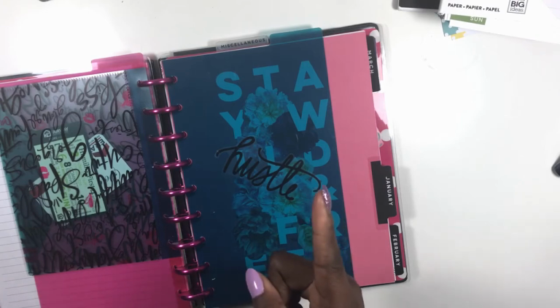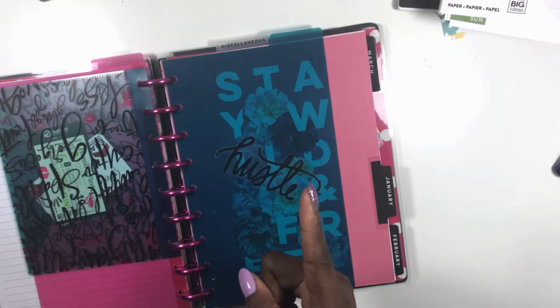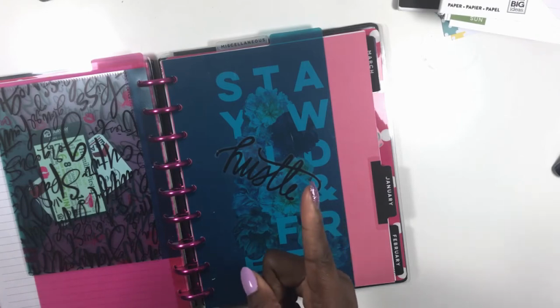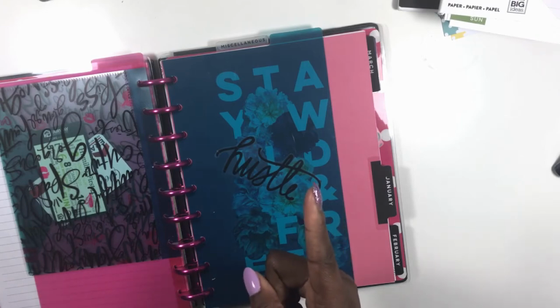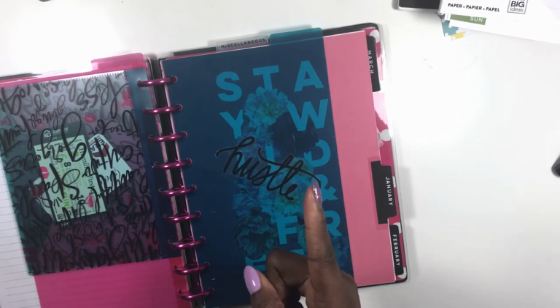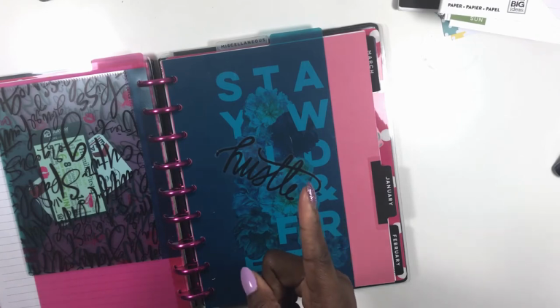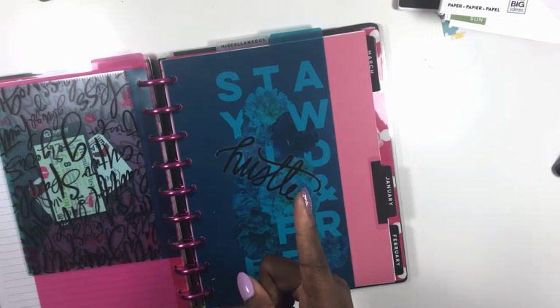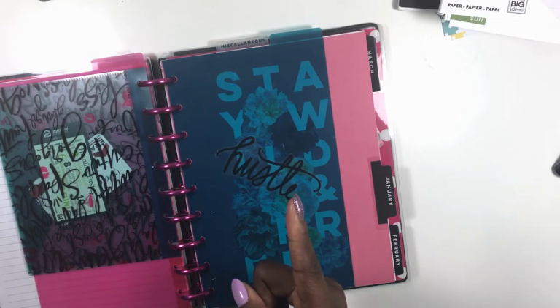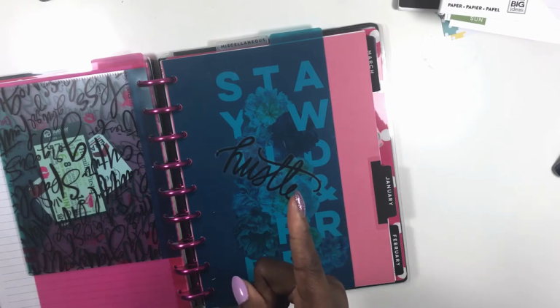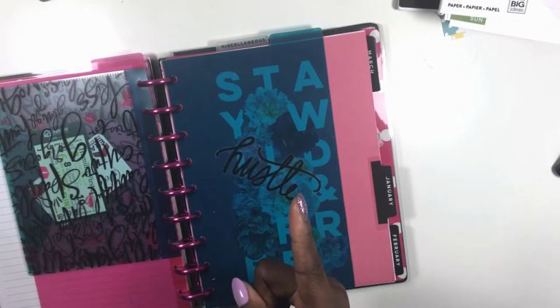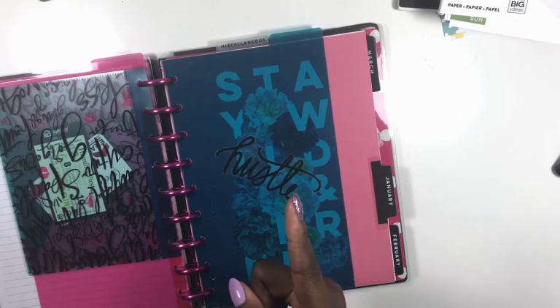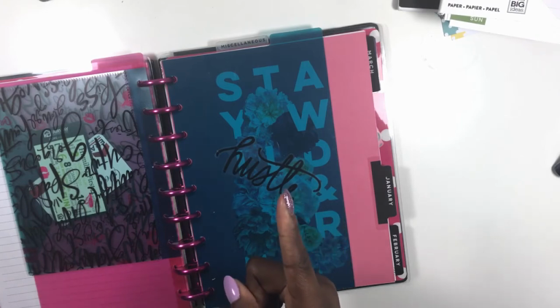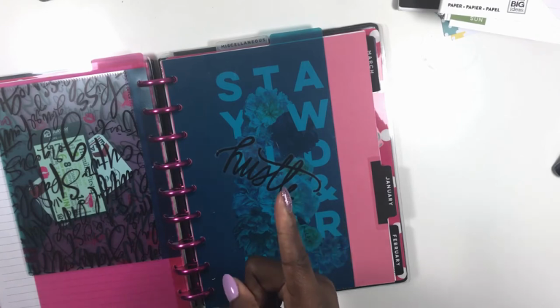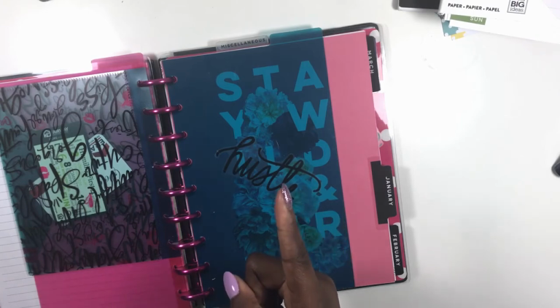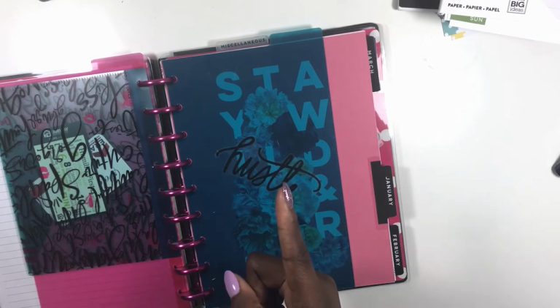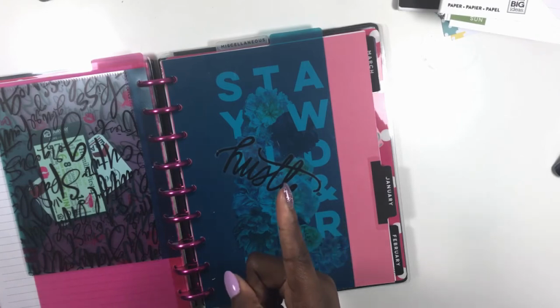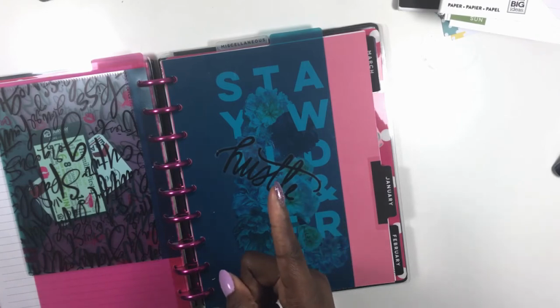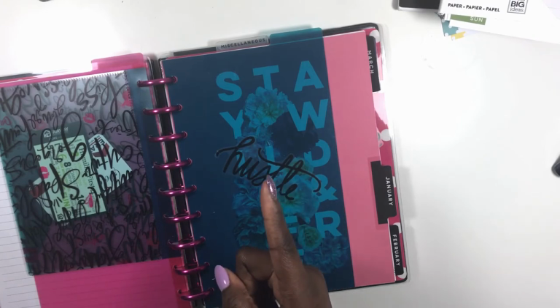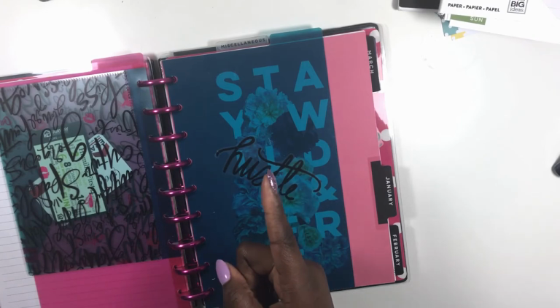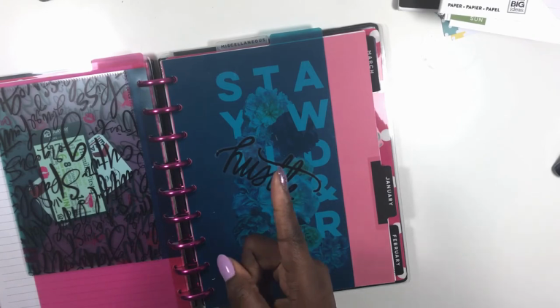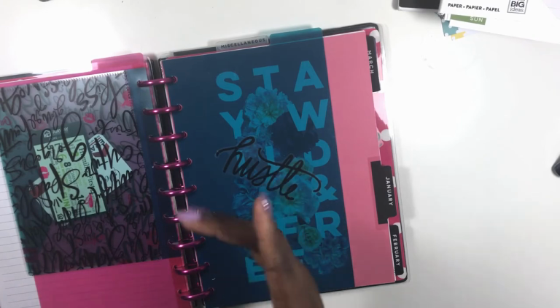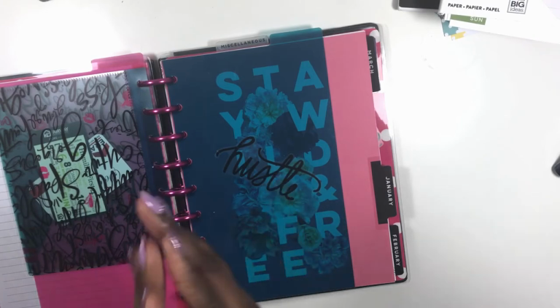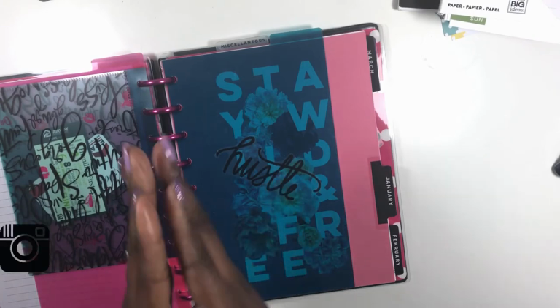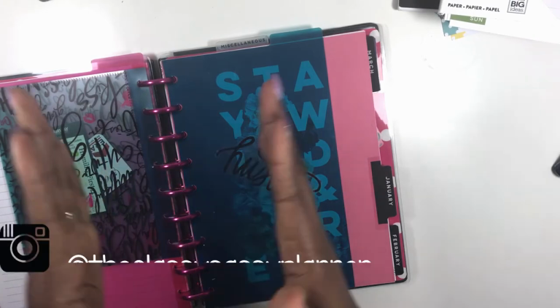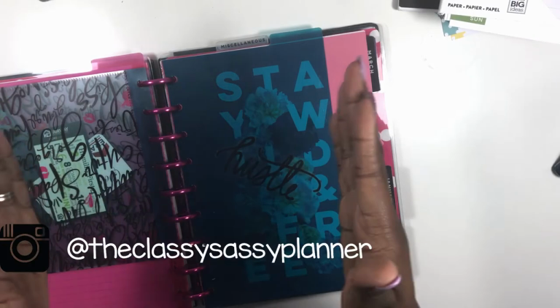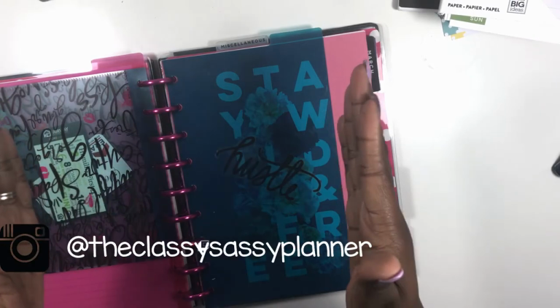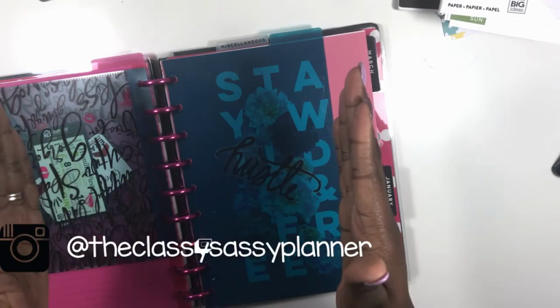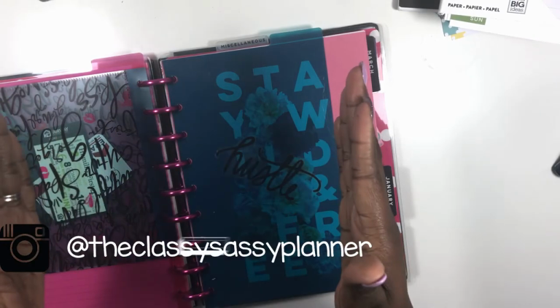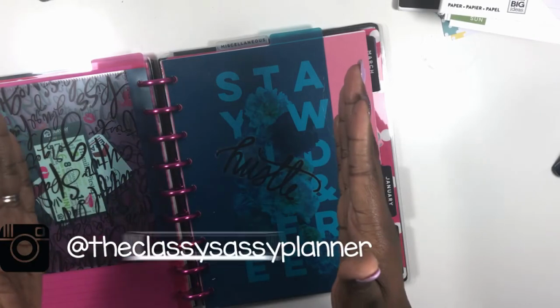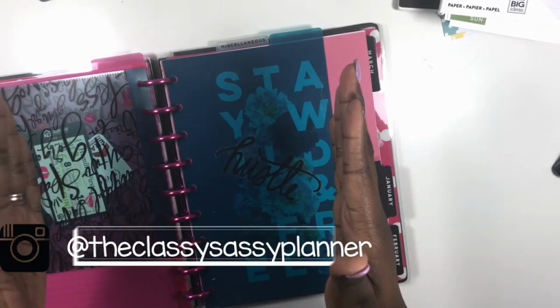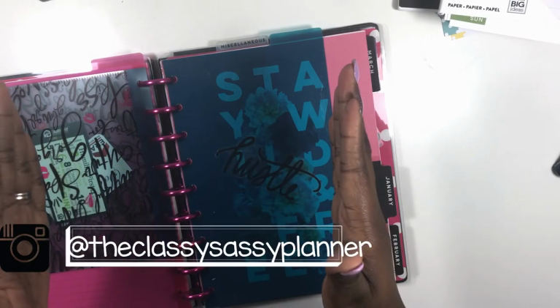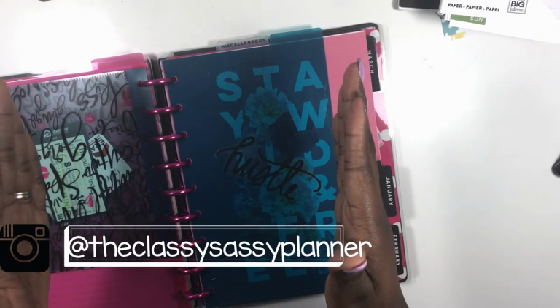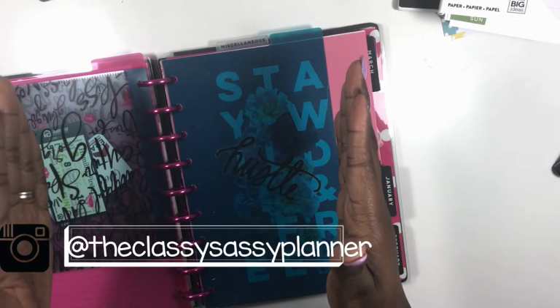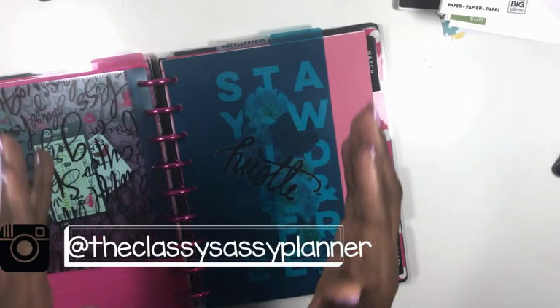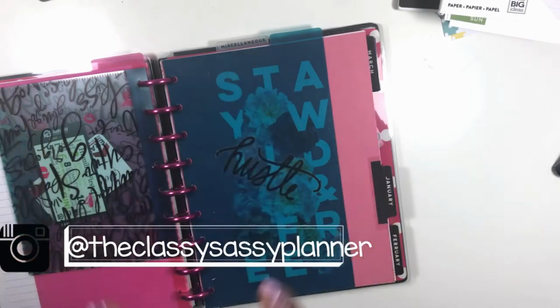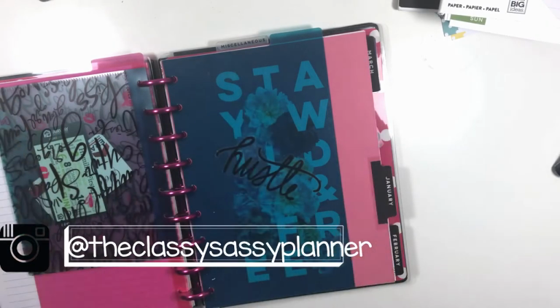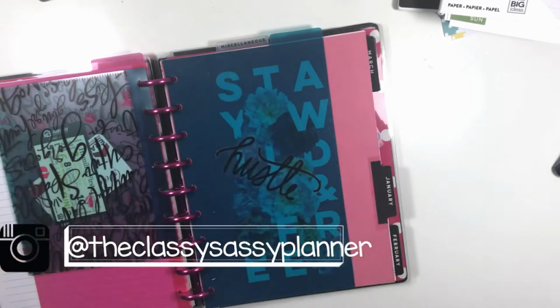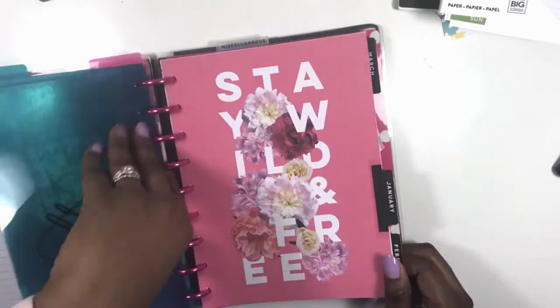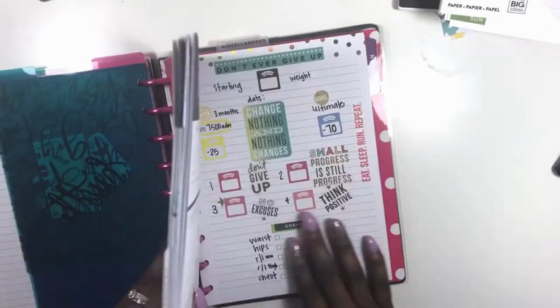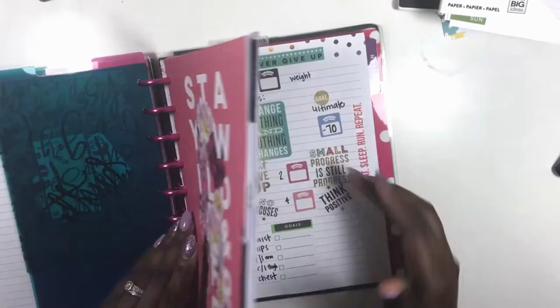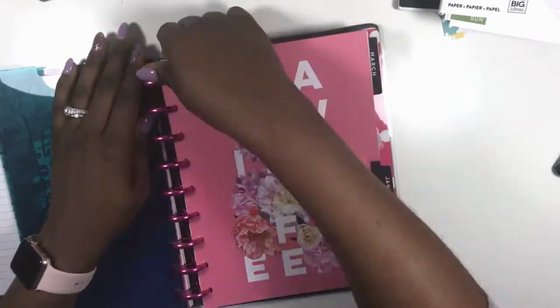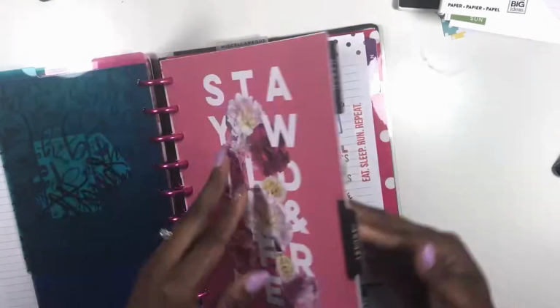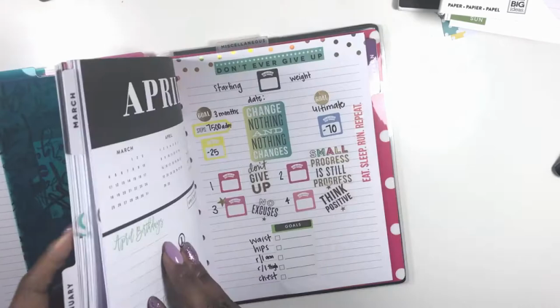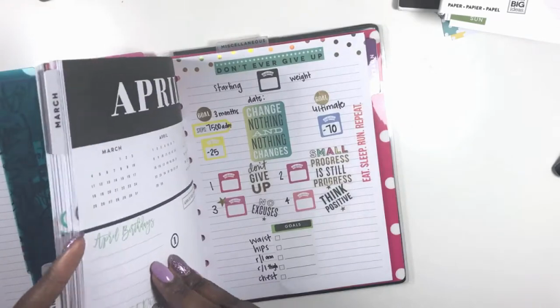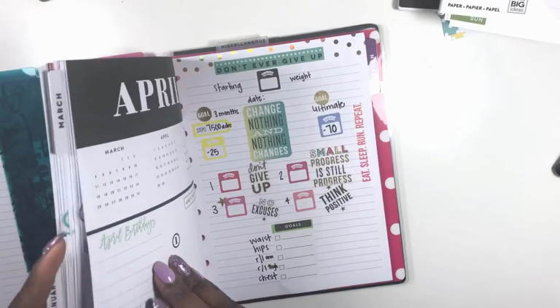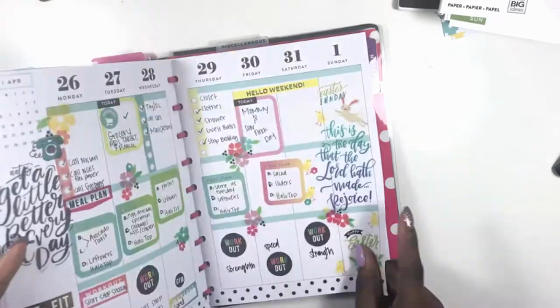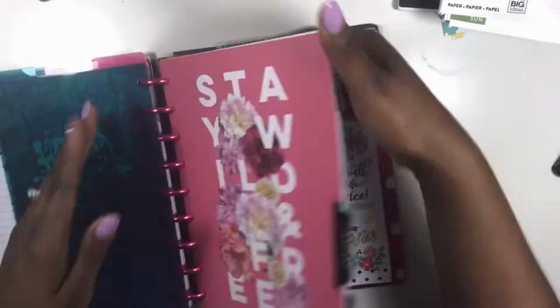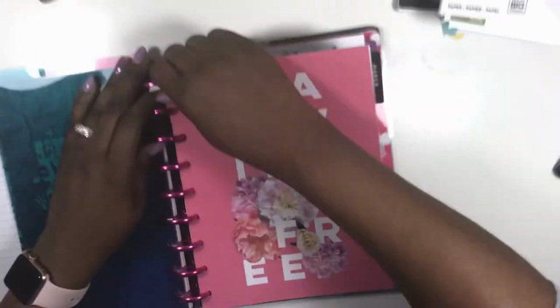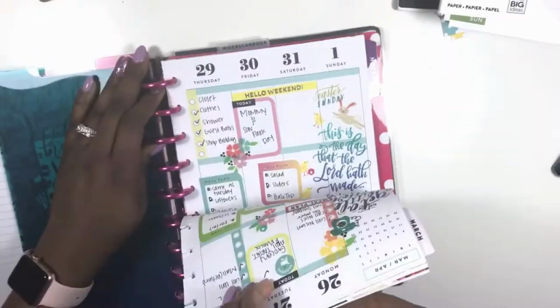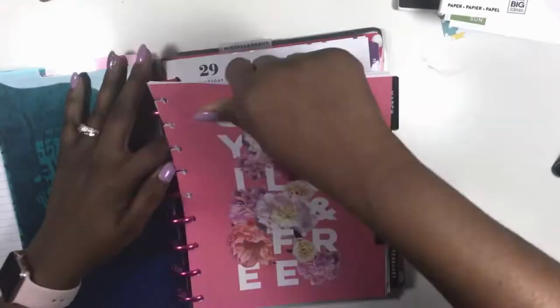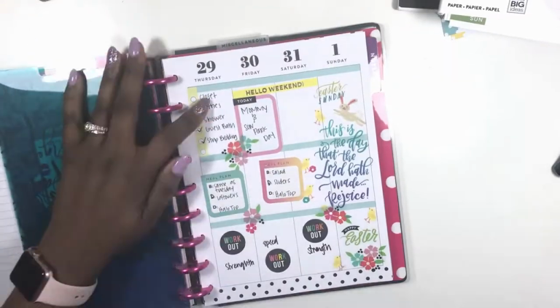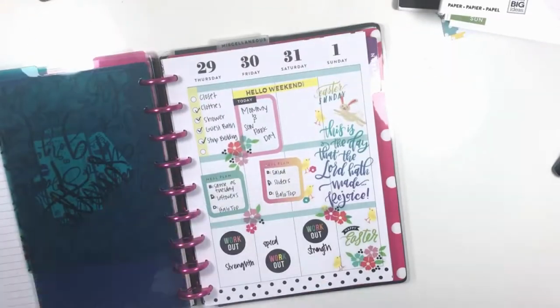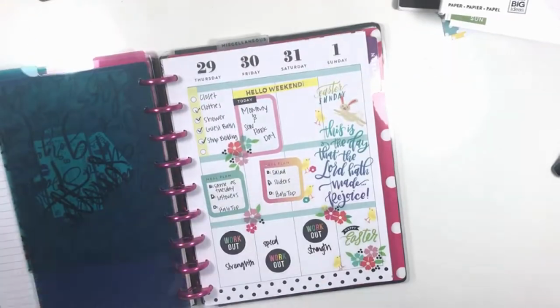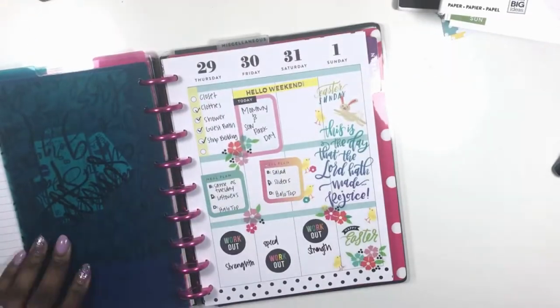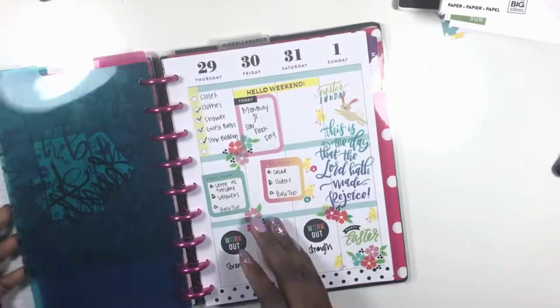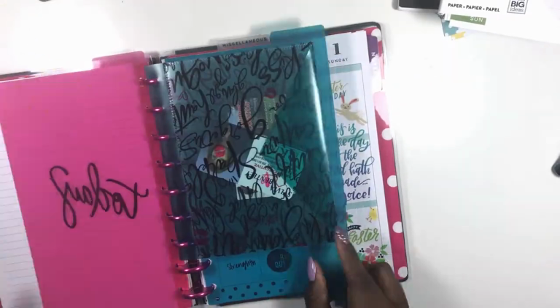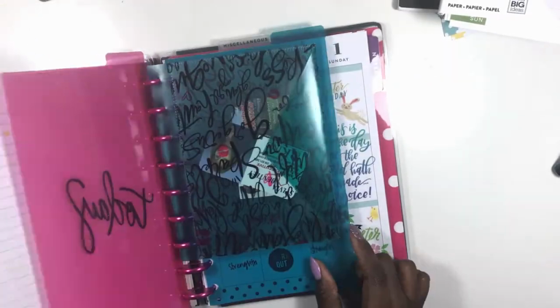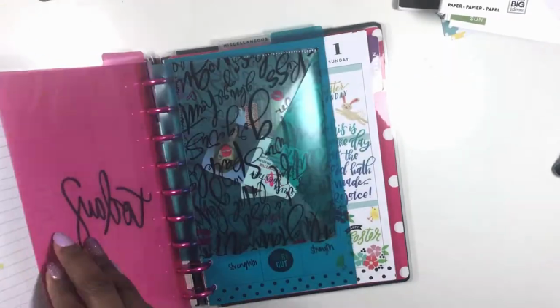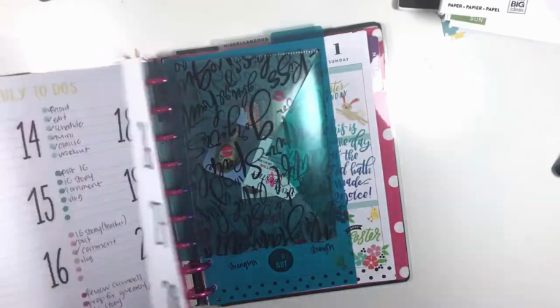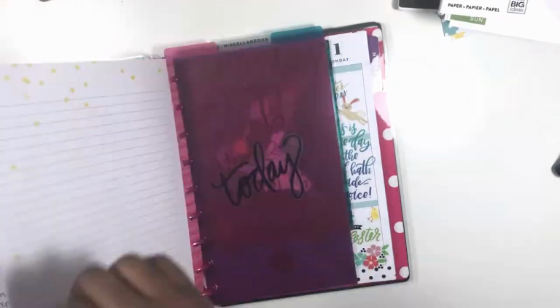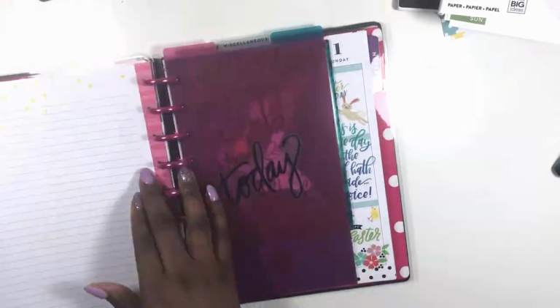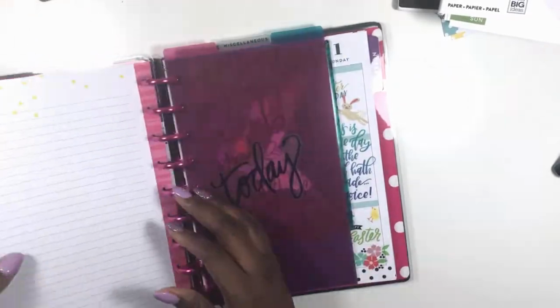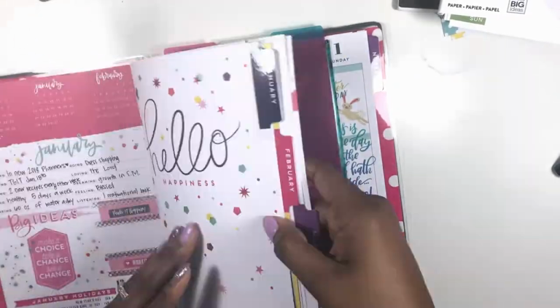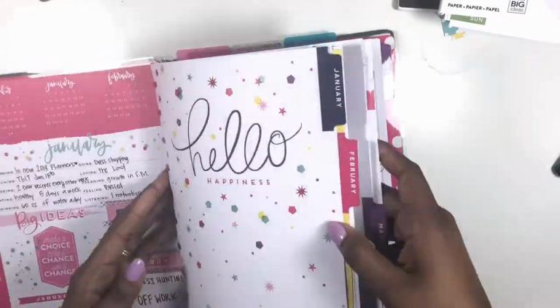So make sure you tell people about this channel, share it on your Instagram page, and make sure you're following me on Instagram at The Classy Sexy Planner — I'll put the link right here.